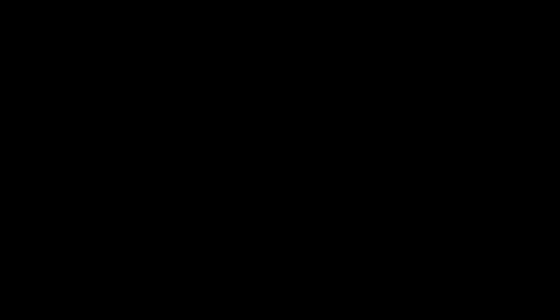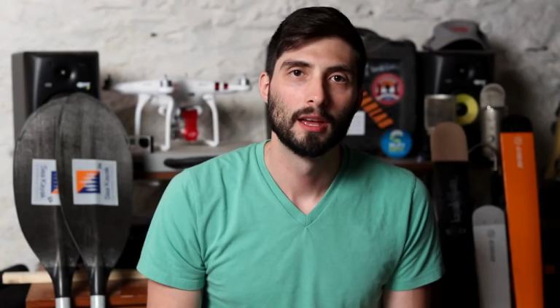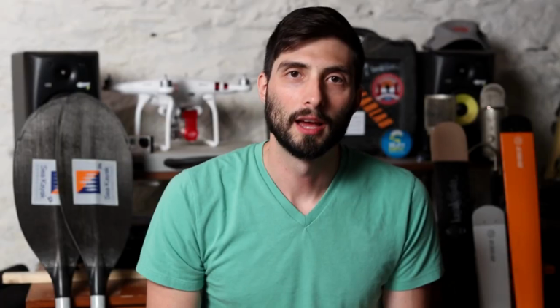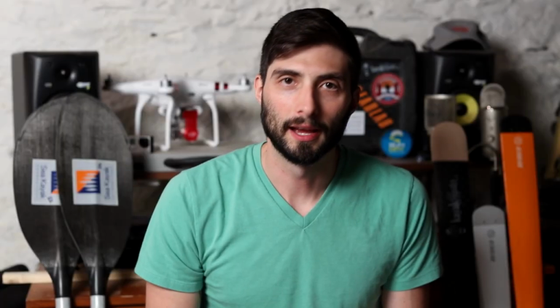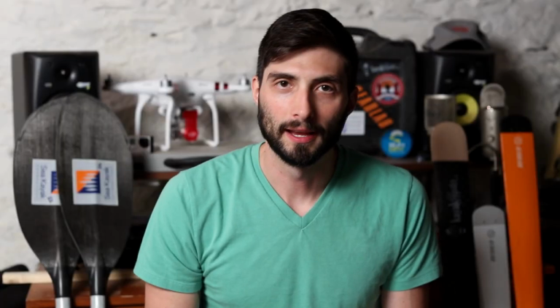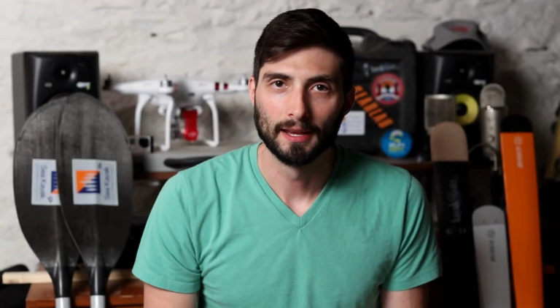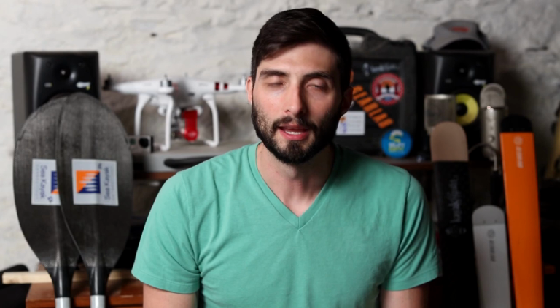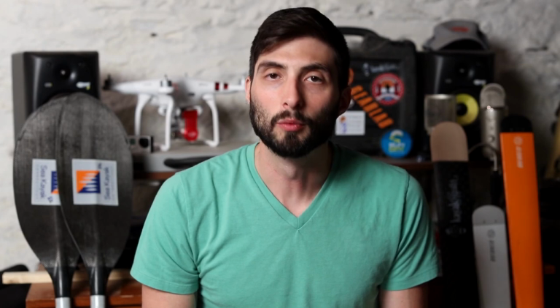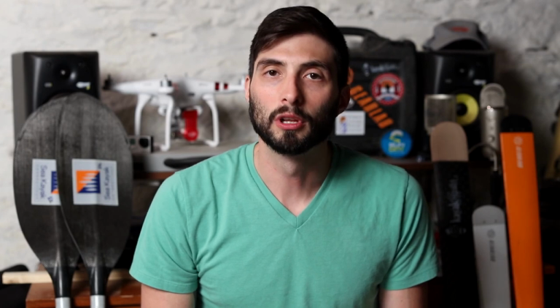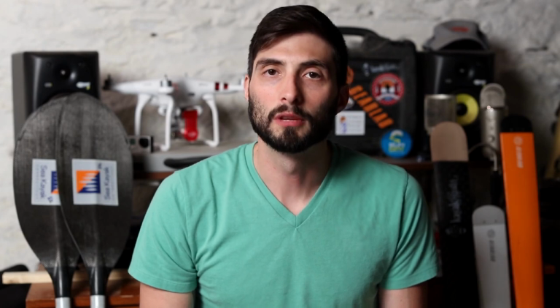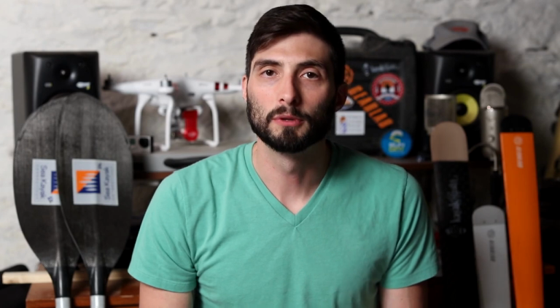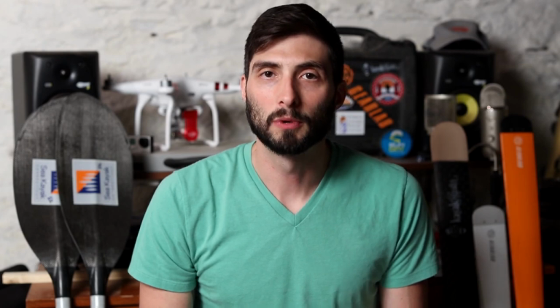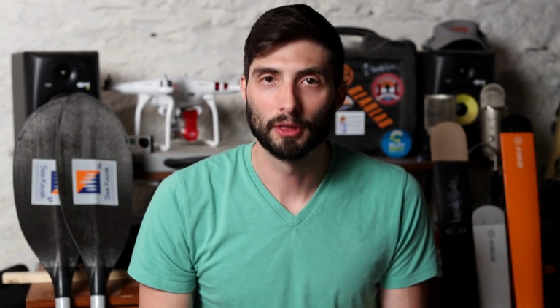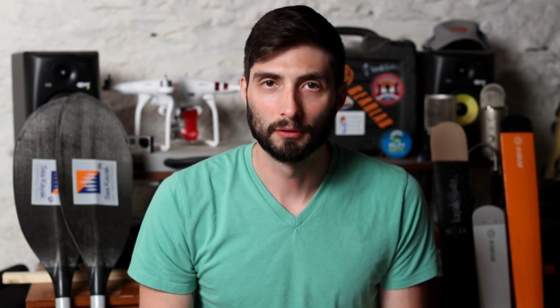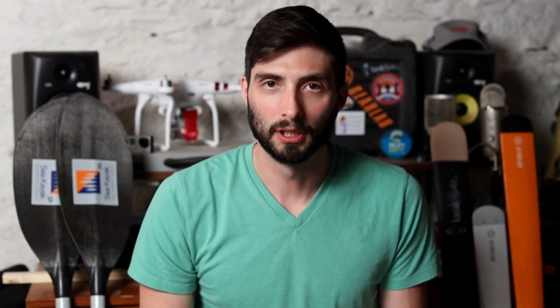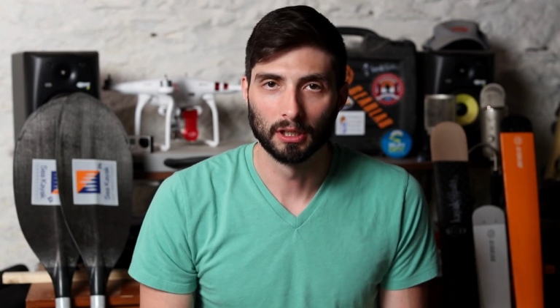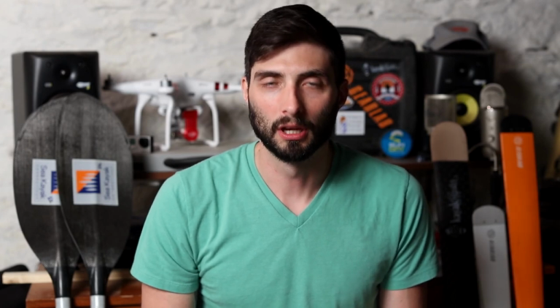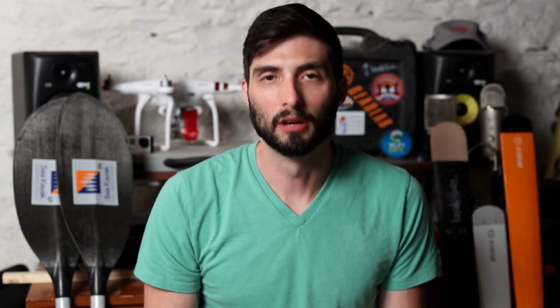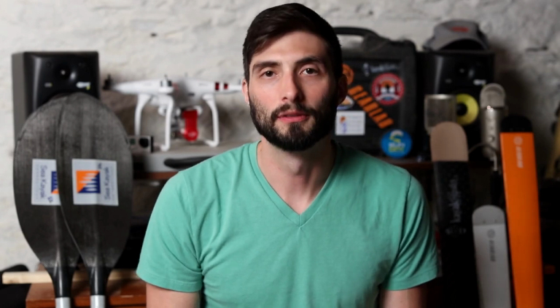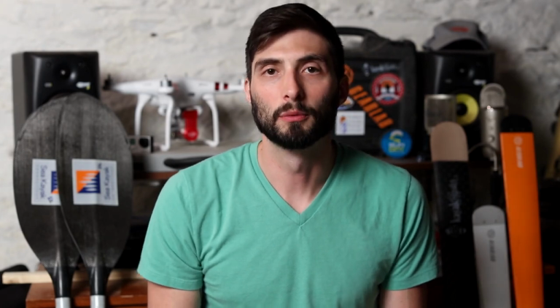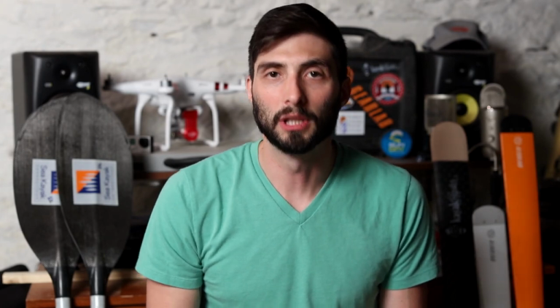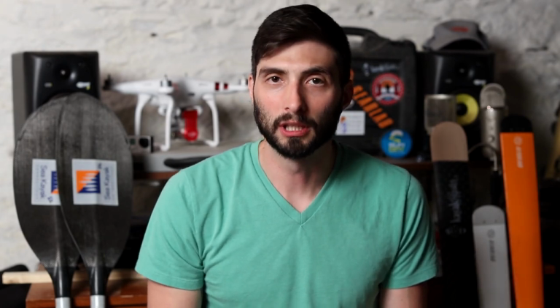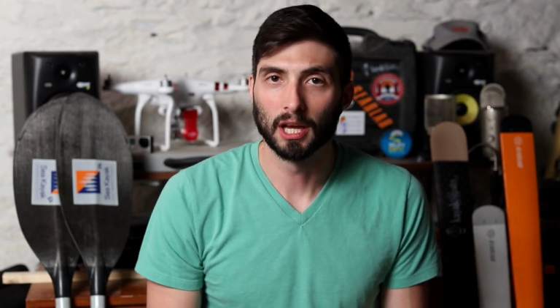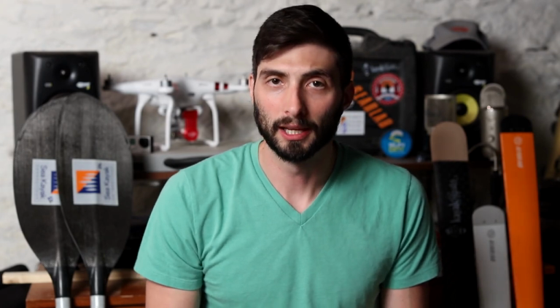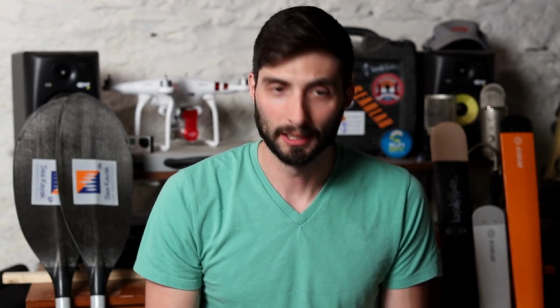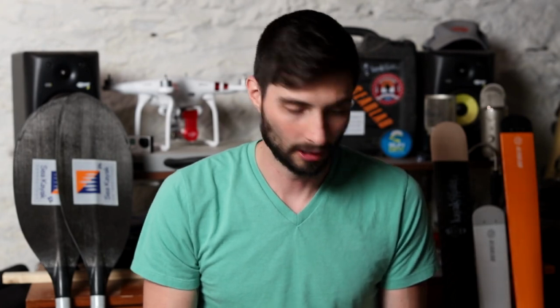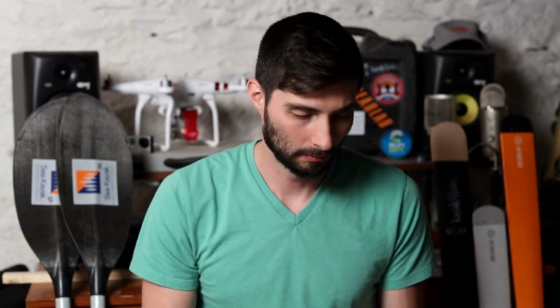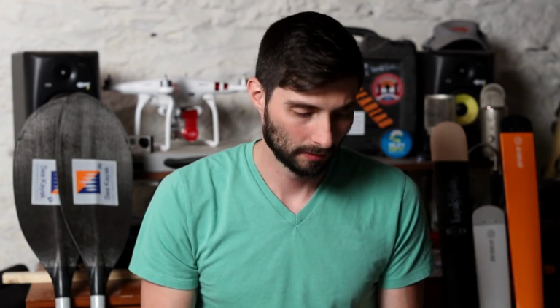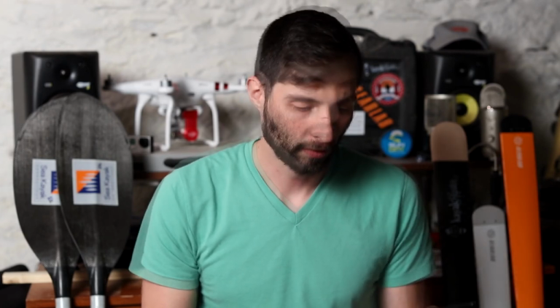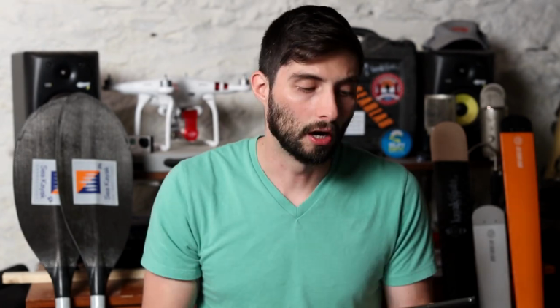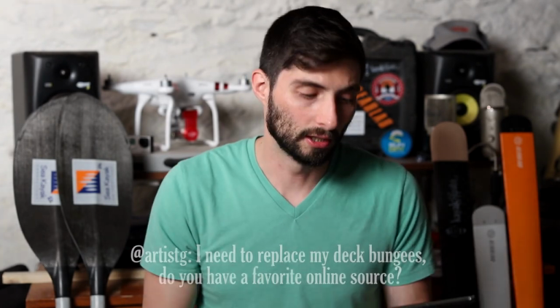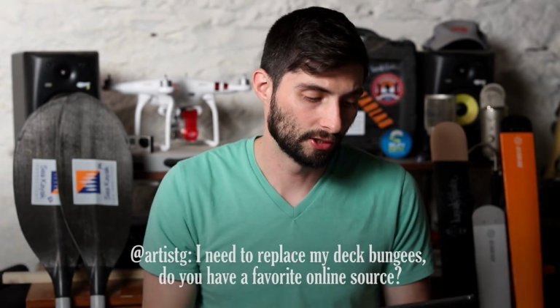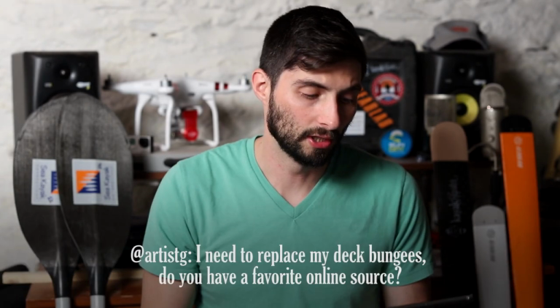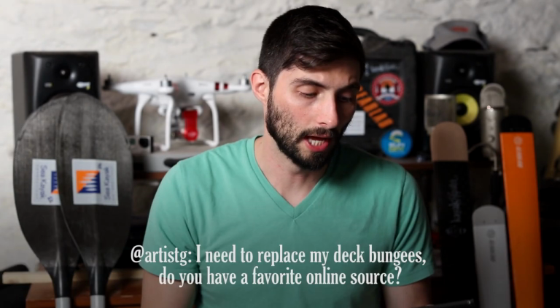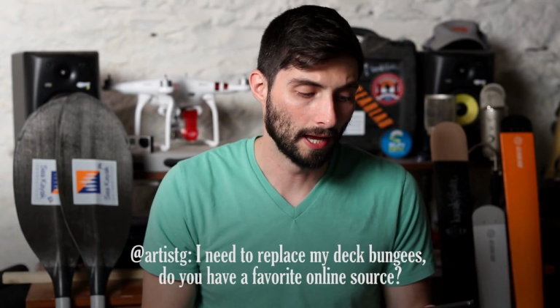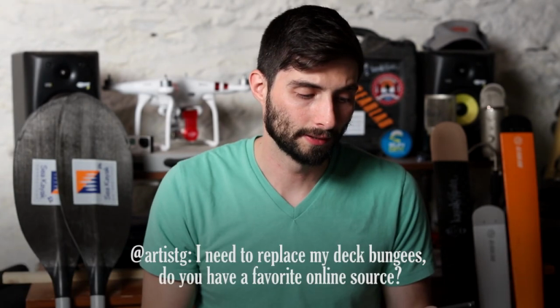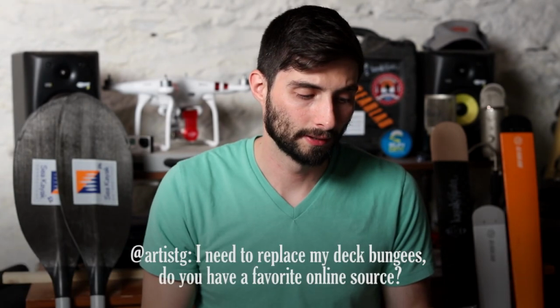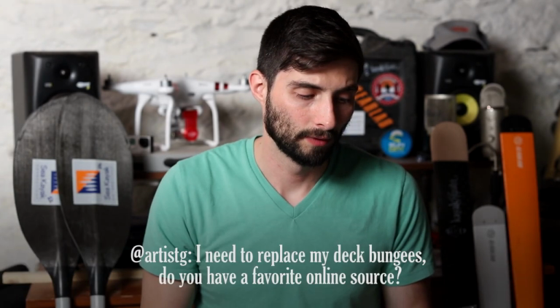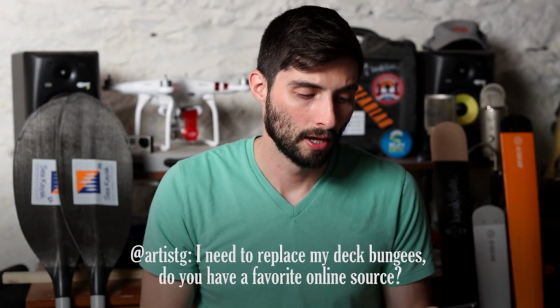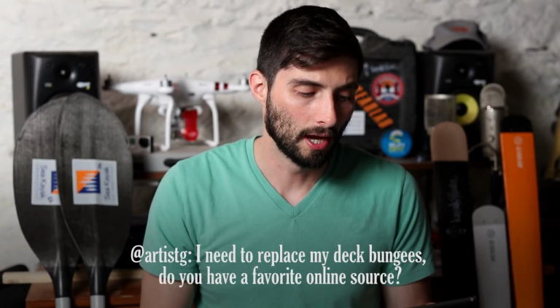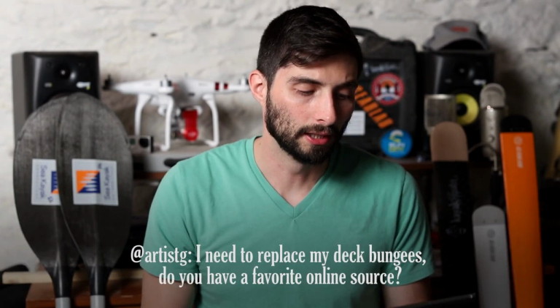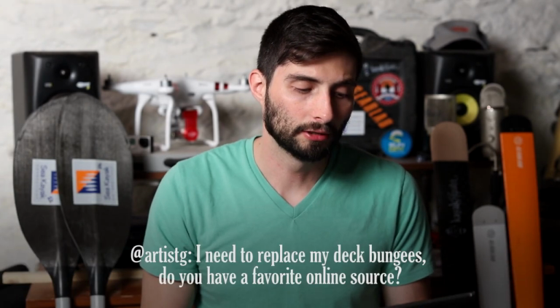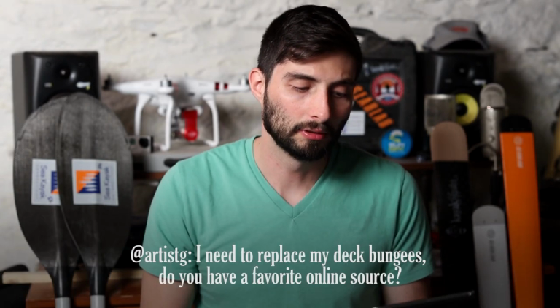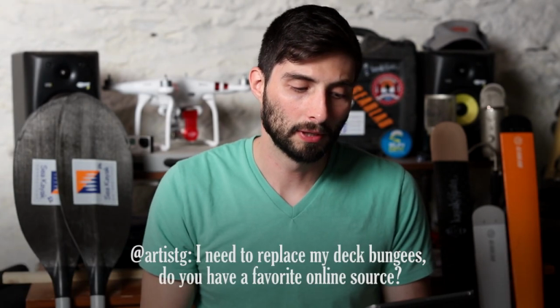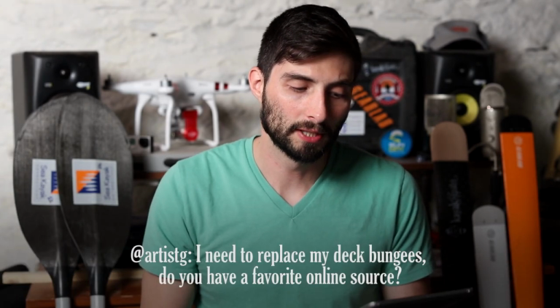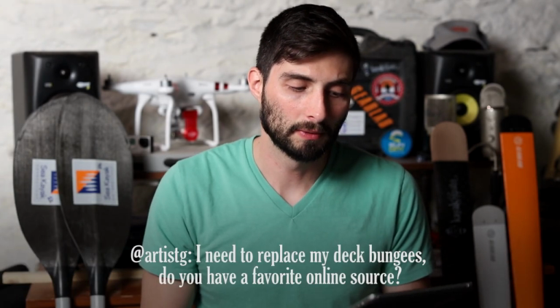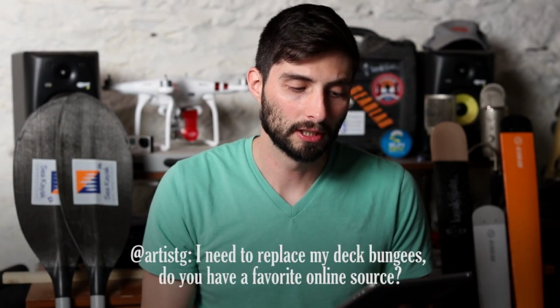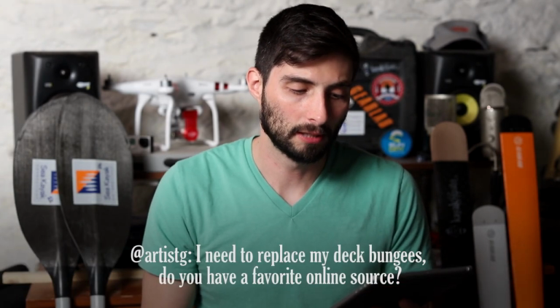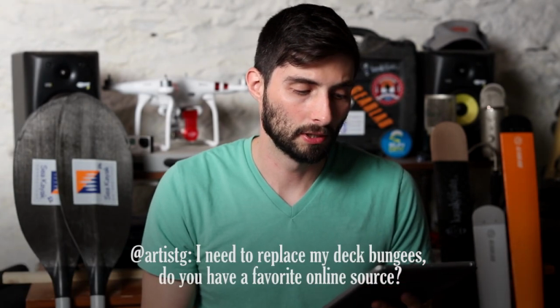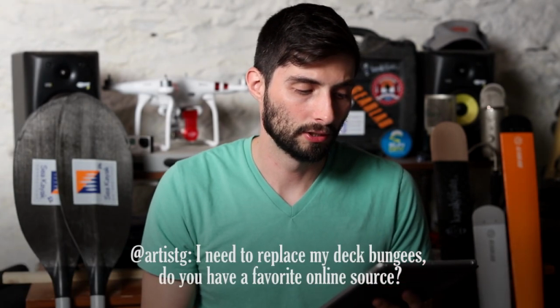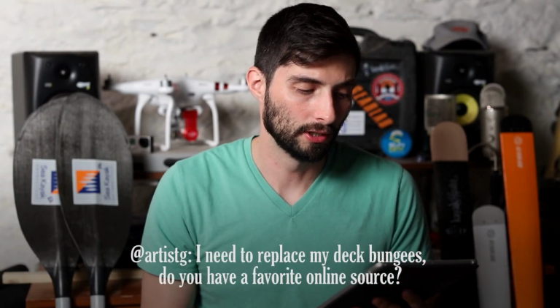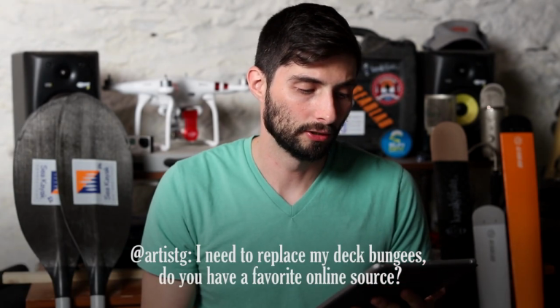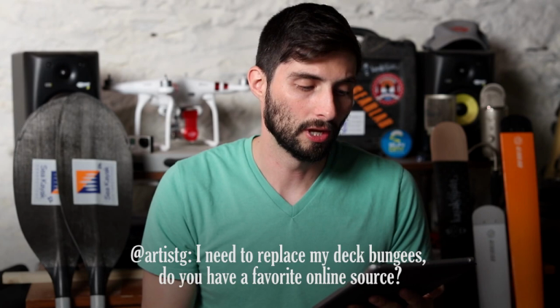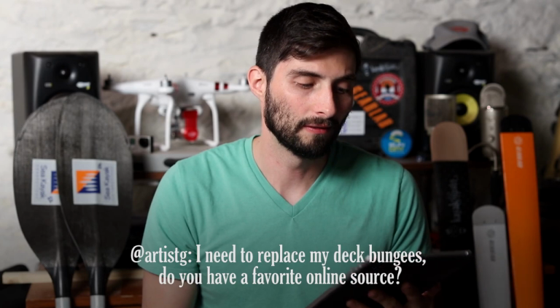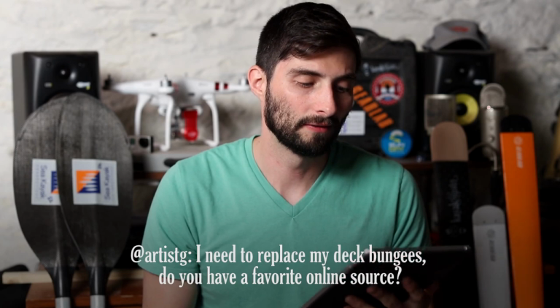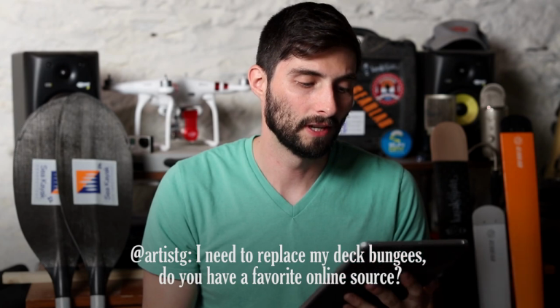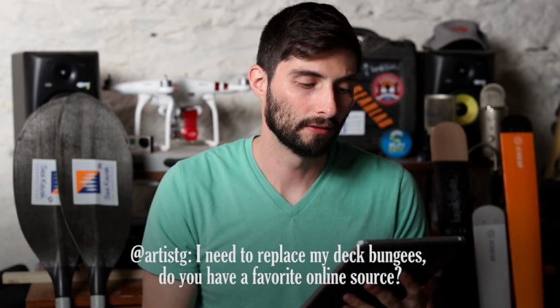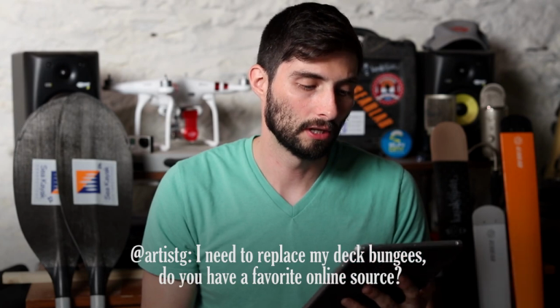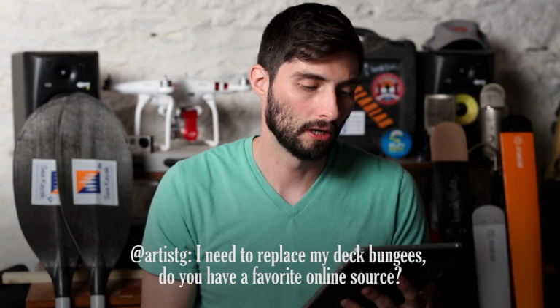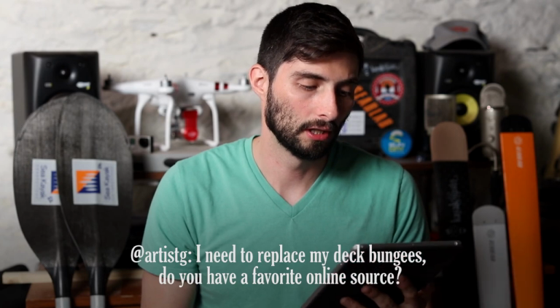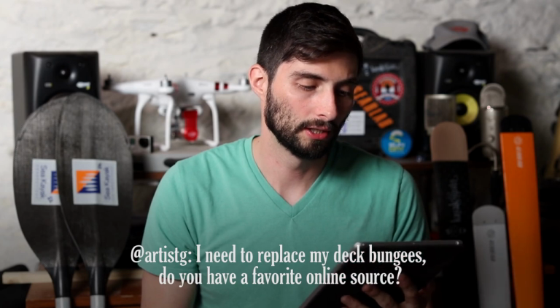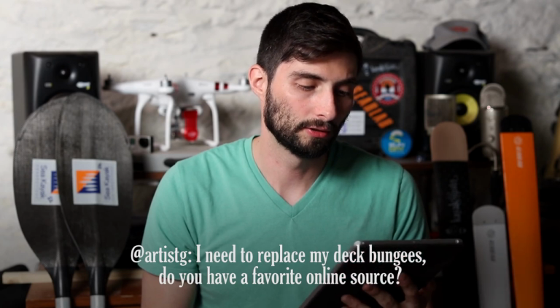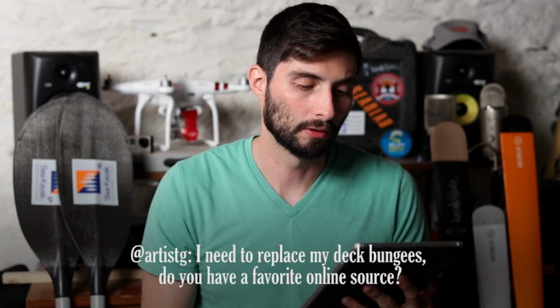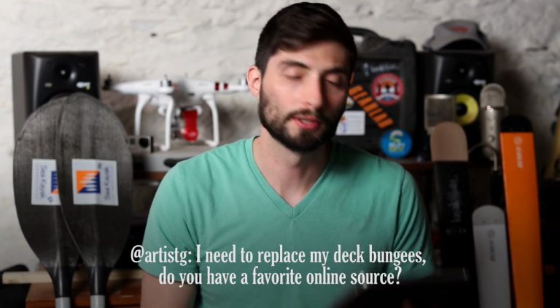Hi and welcome to part 3 of the weekly kayaking tips. Artist G asked: I need to replace my deck bungees, do you have a favorite online source?